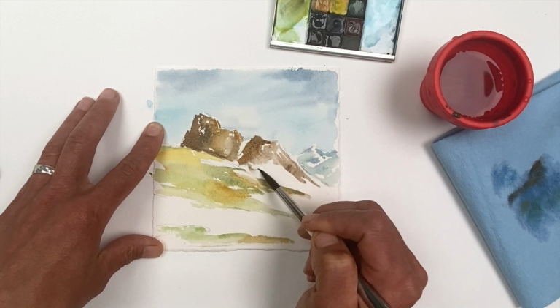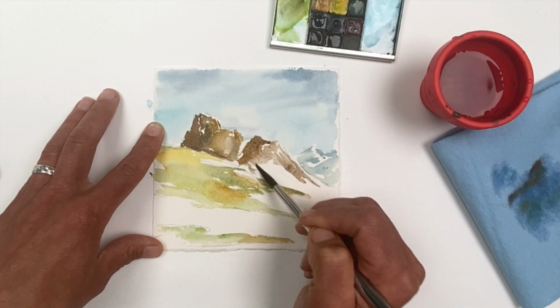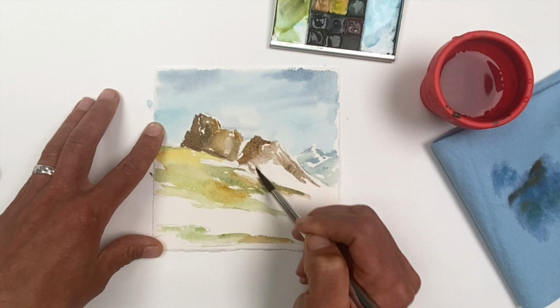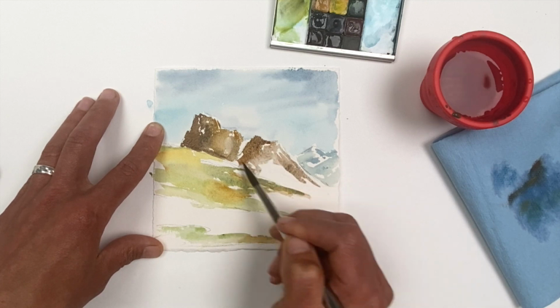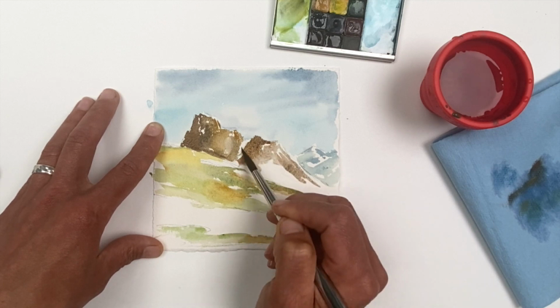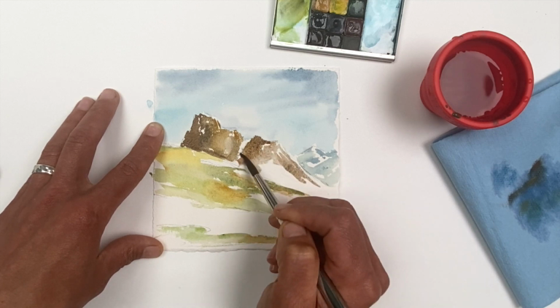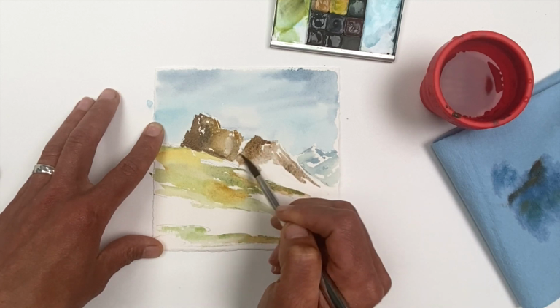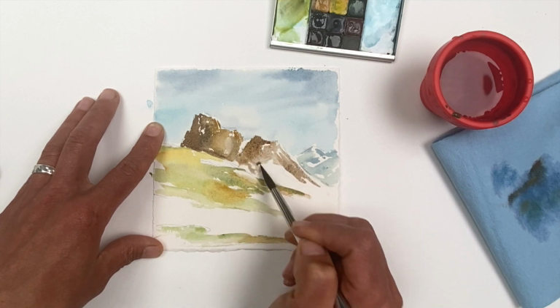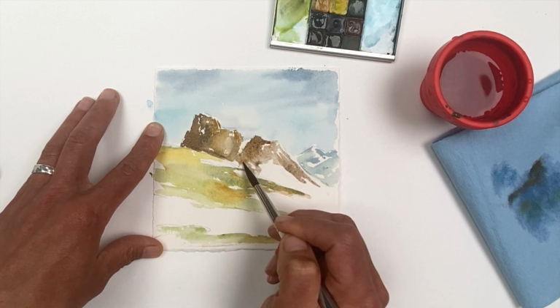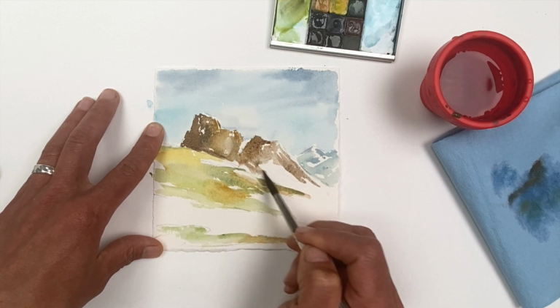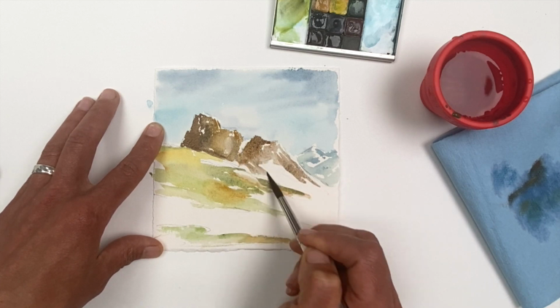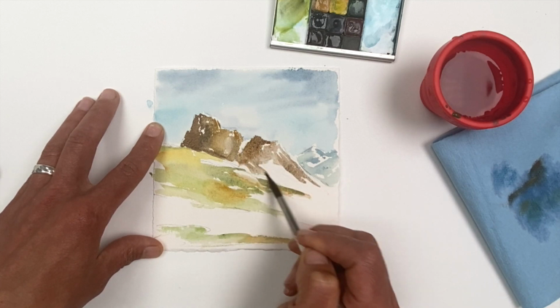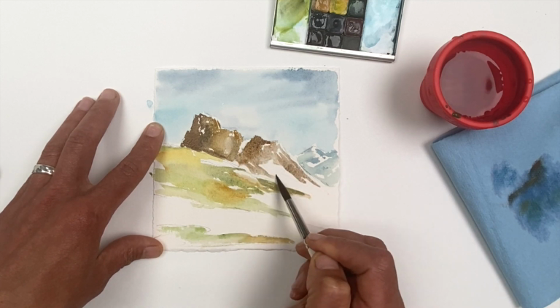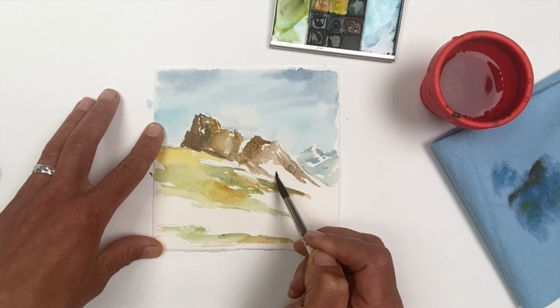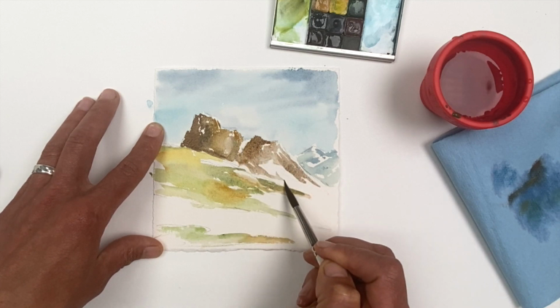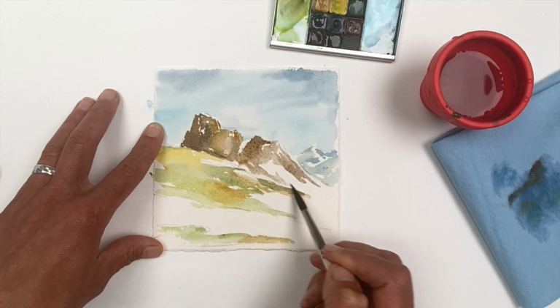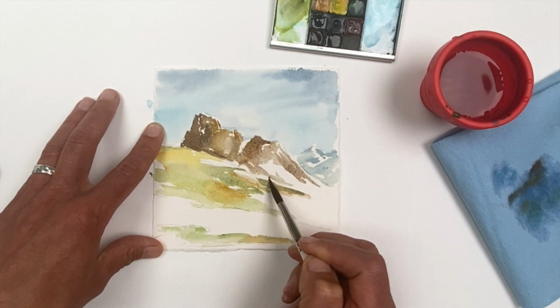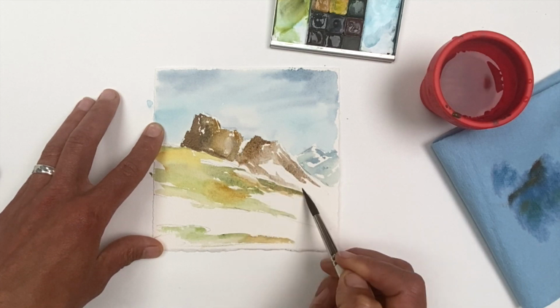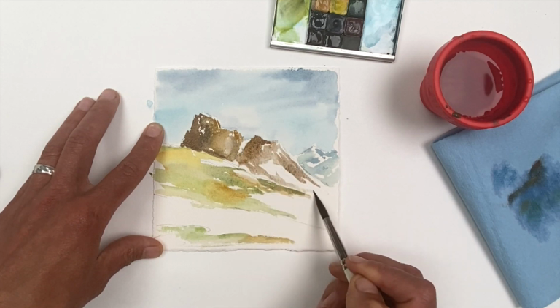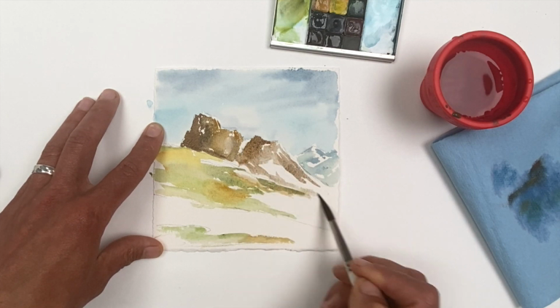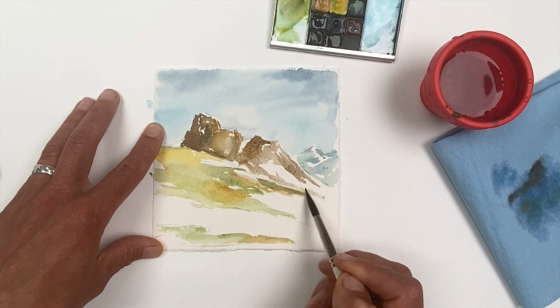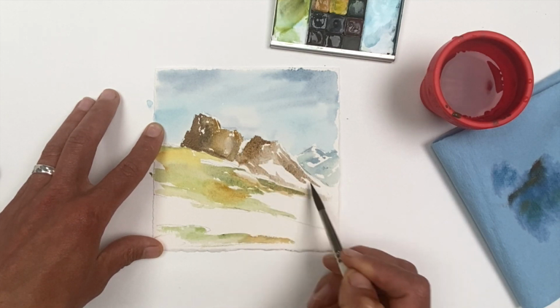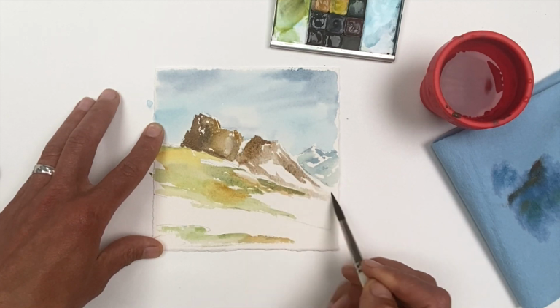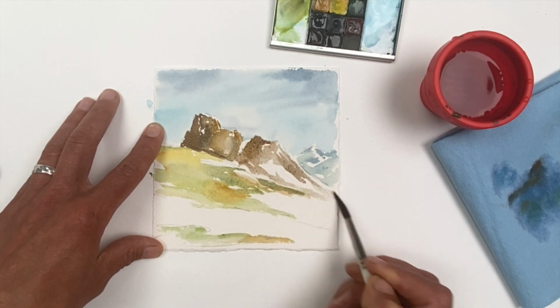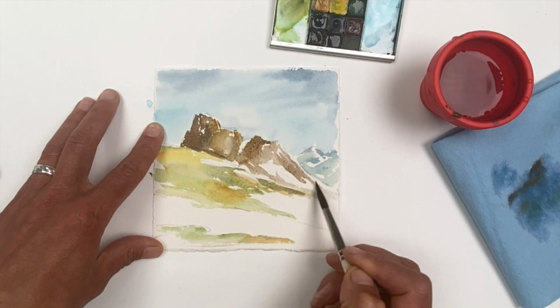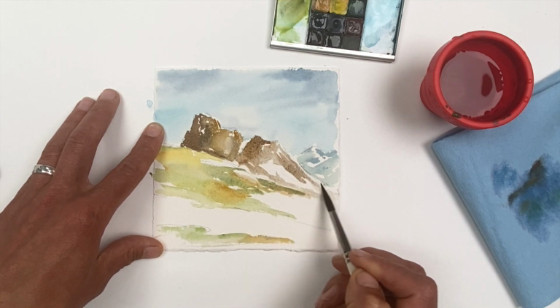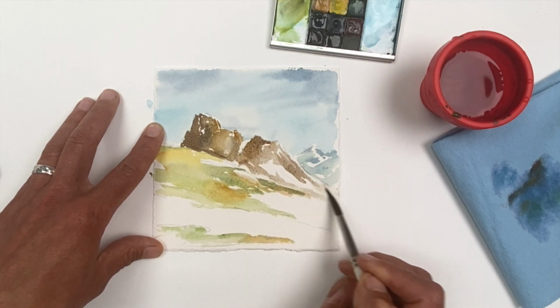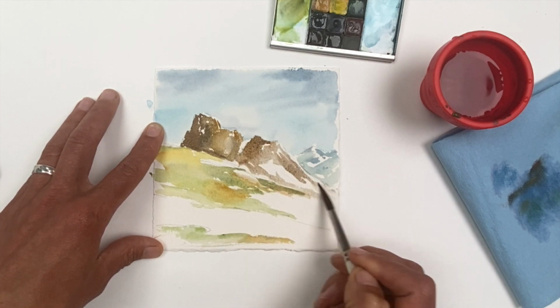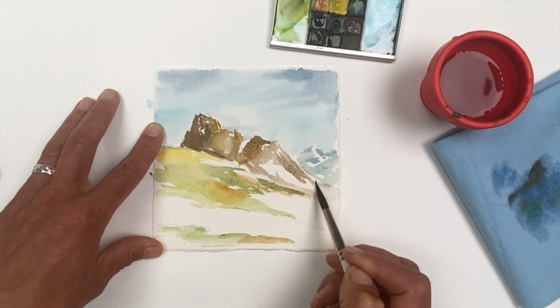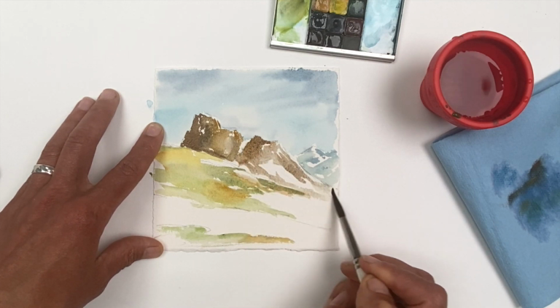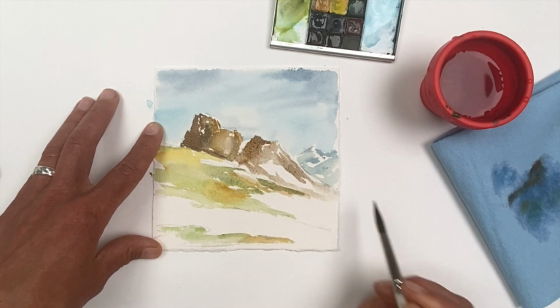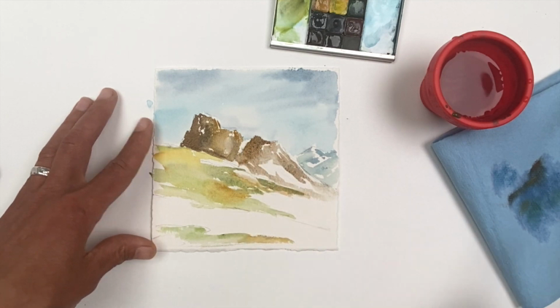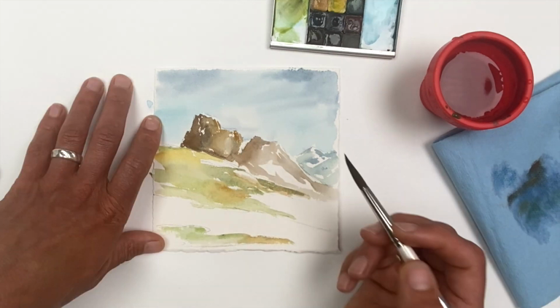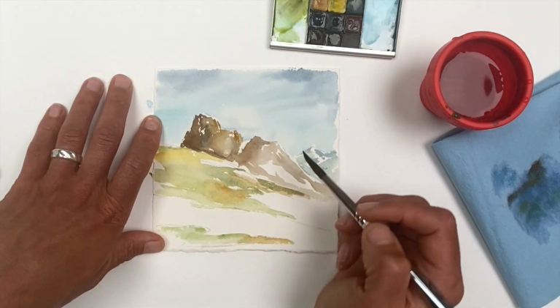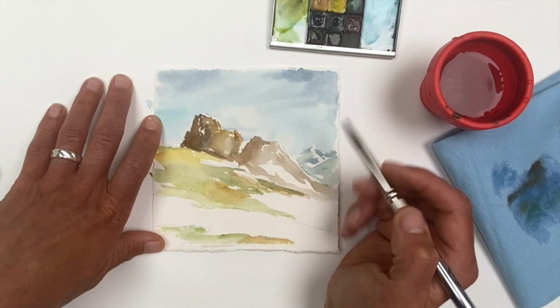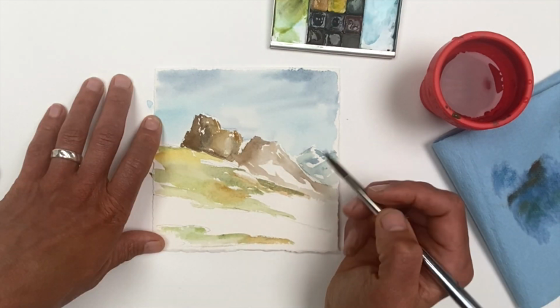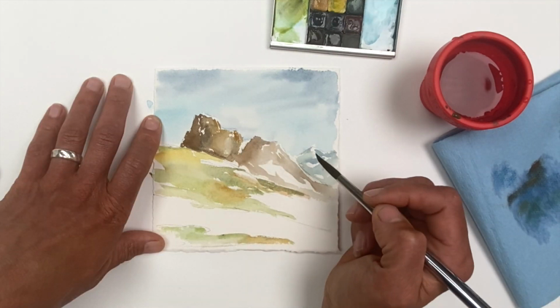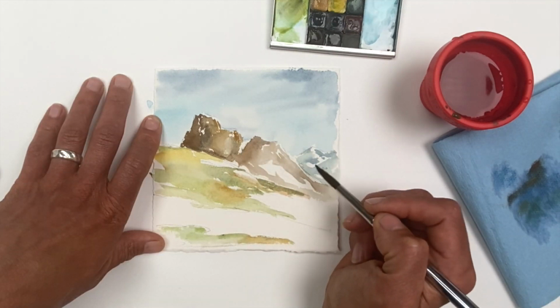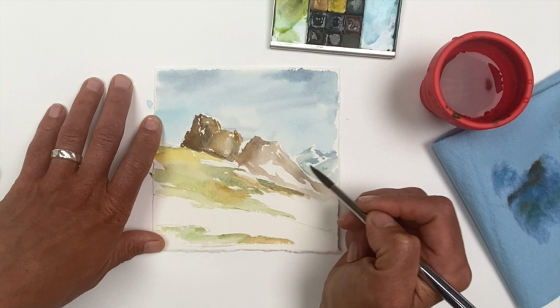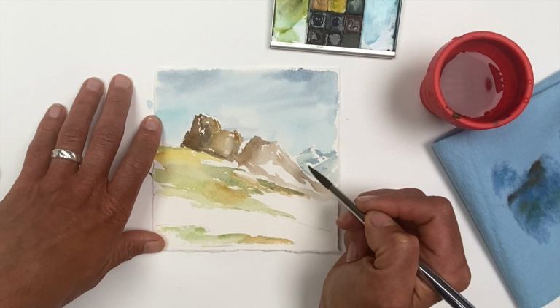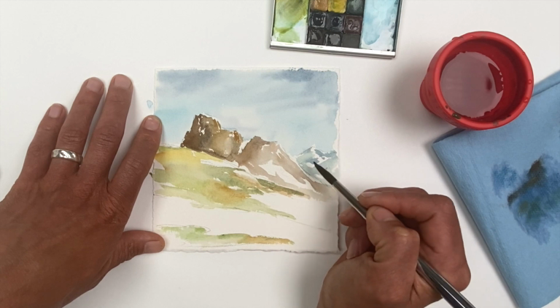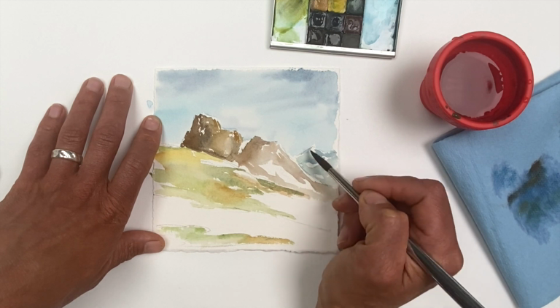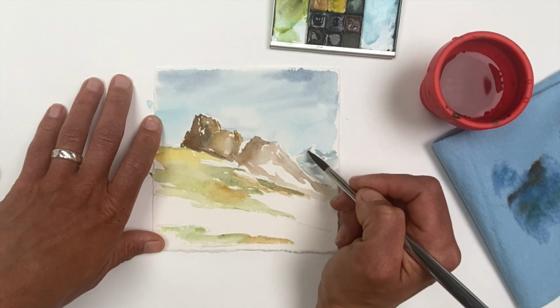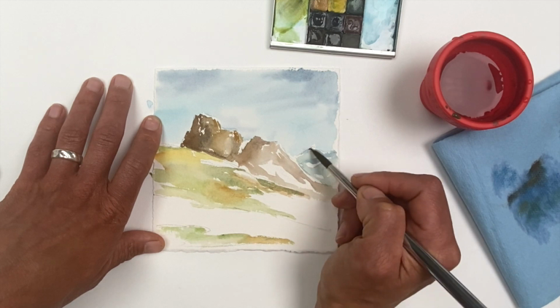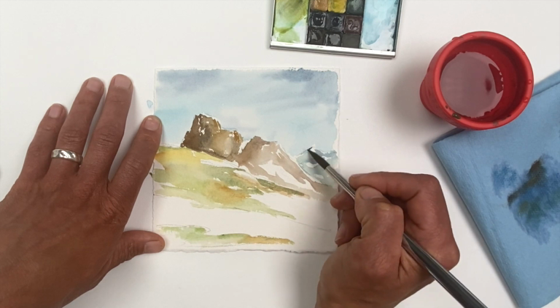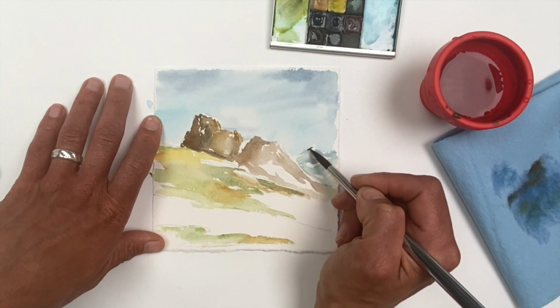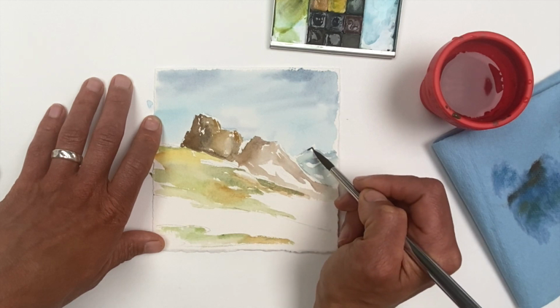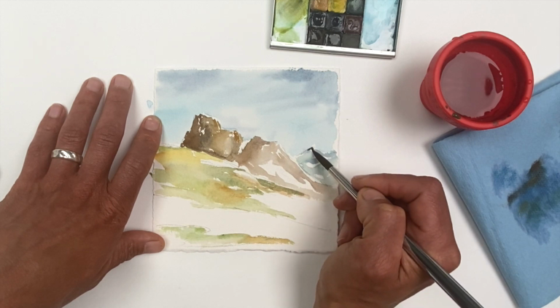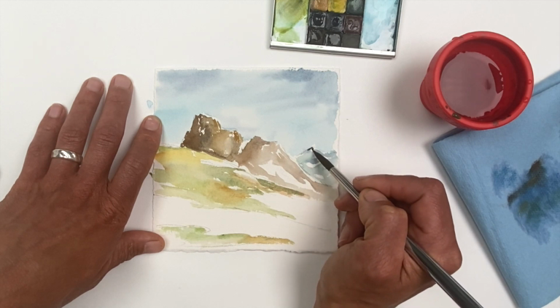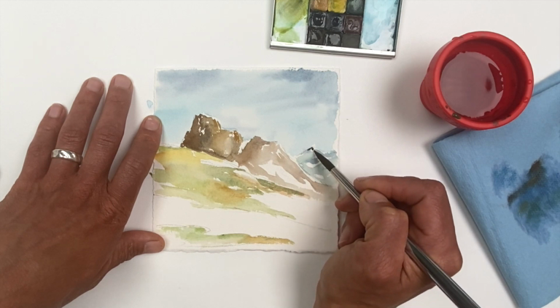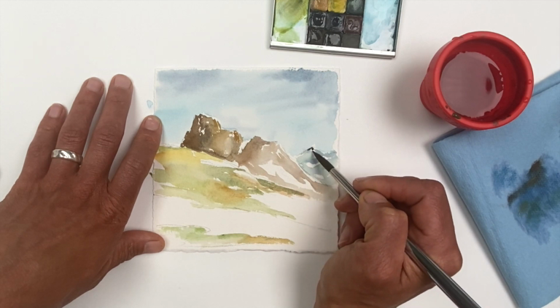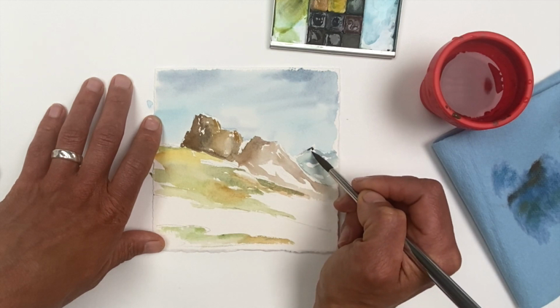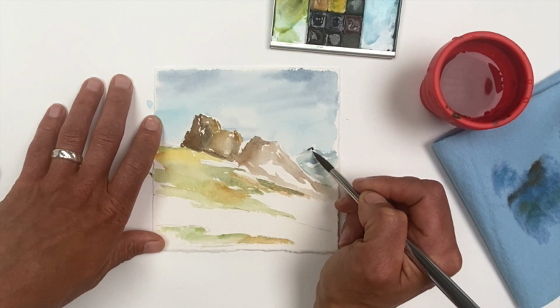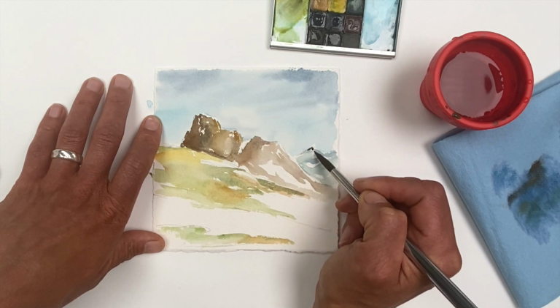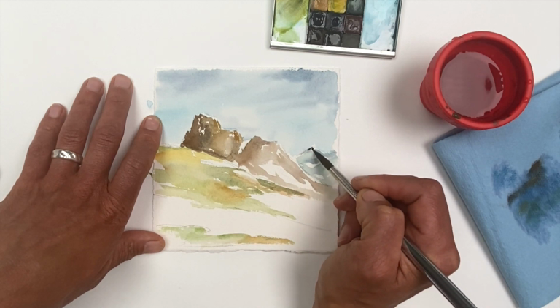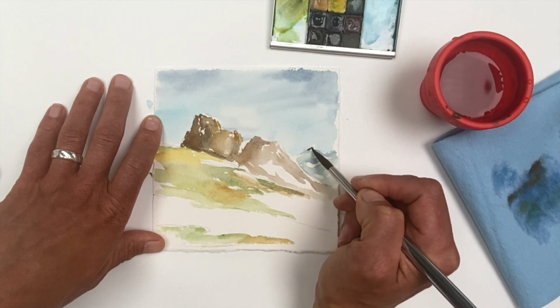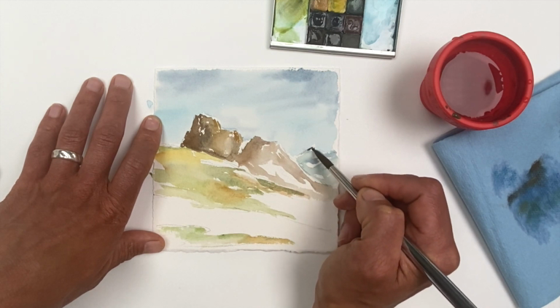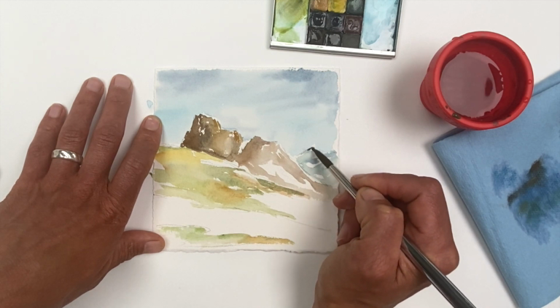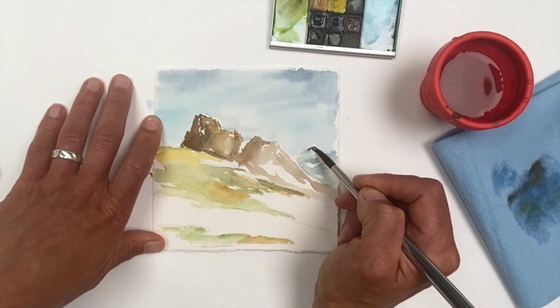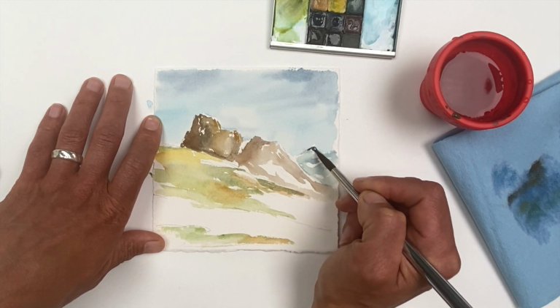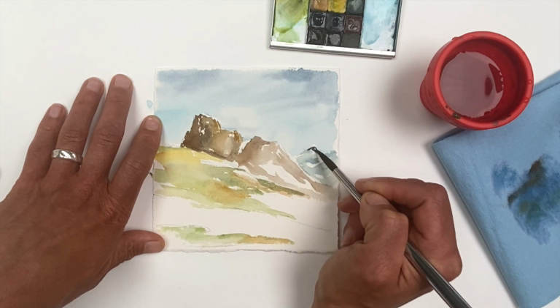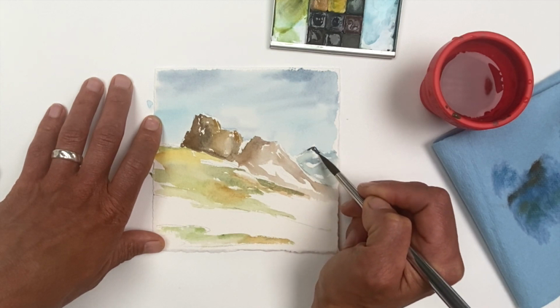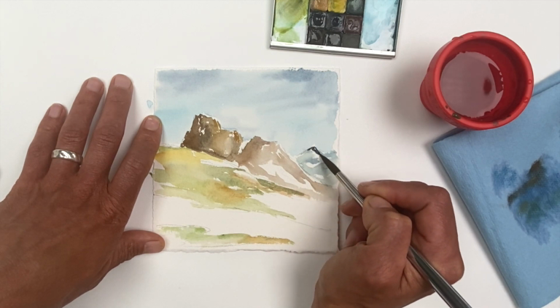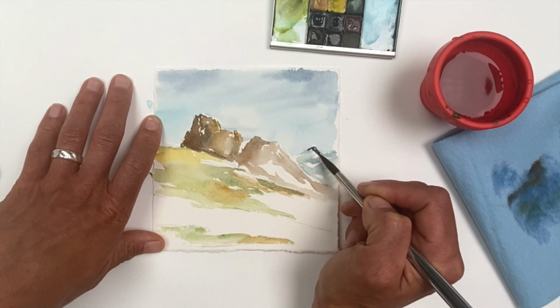Before doing a second layer, I do allow things to dry. You might use a hair dryer or just set things aside for a minute.